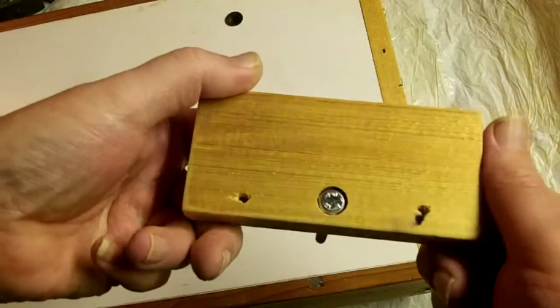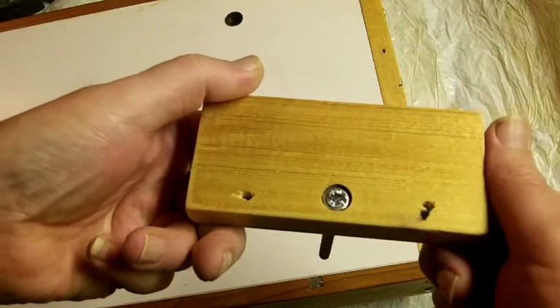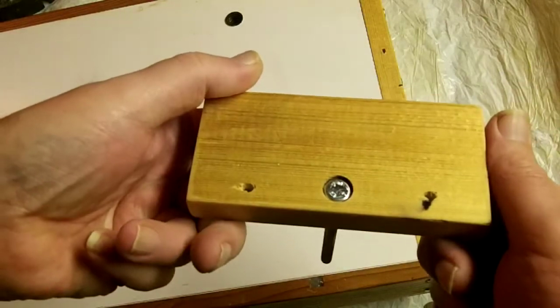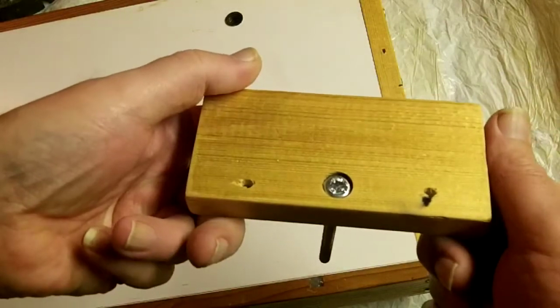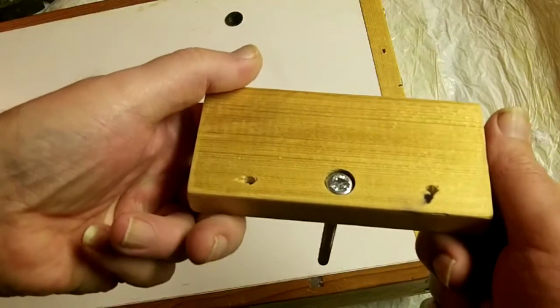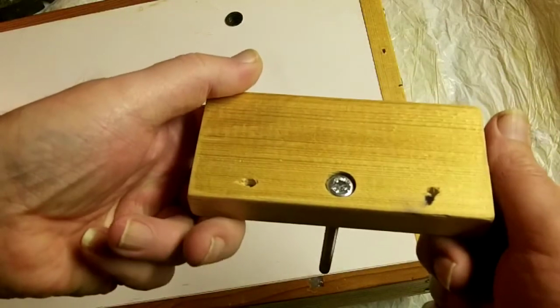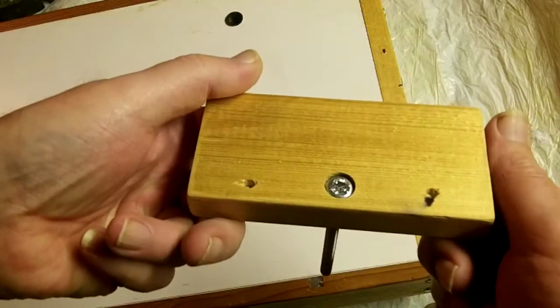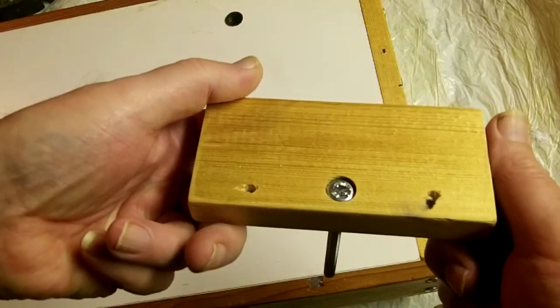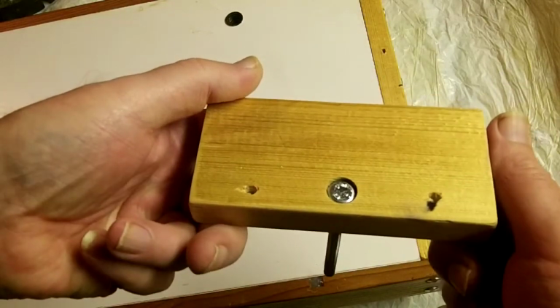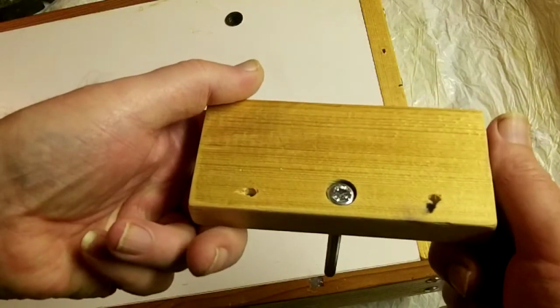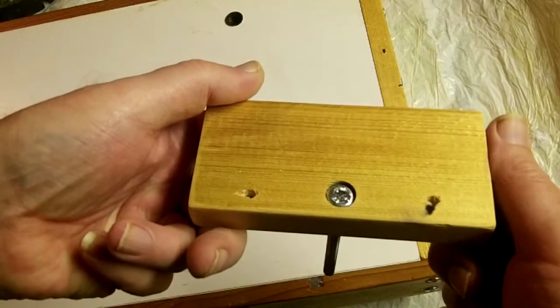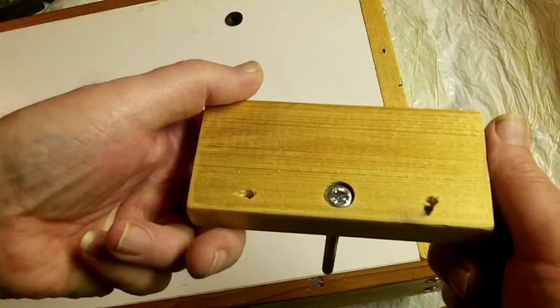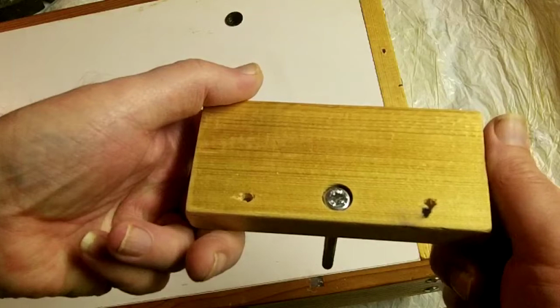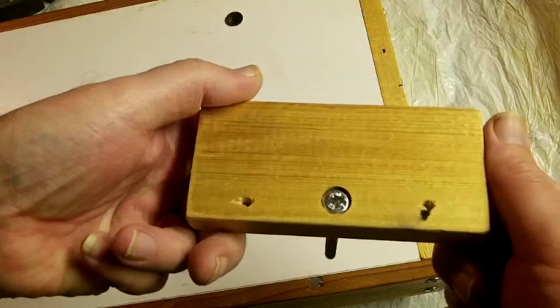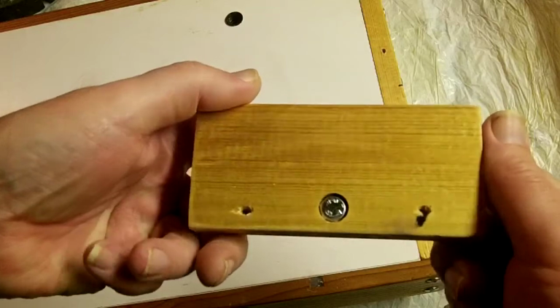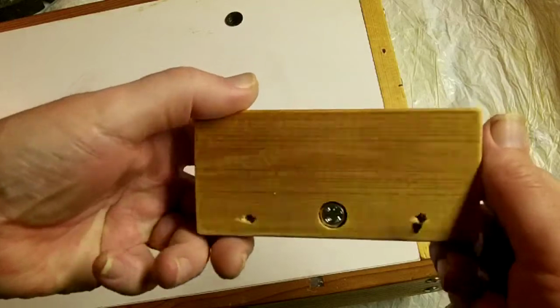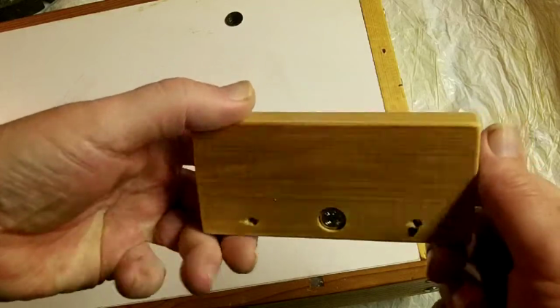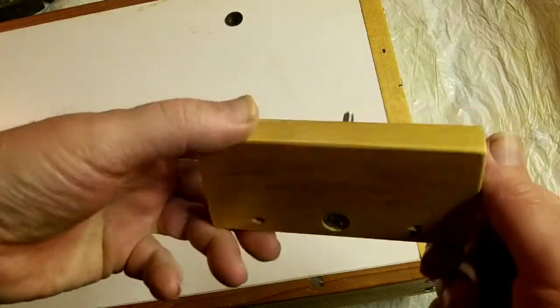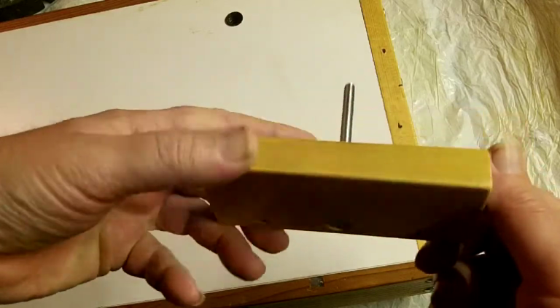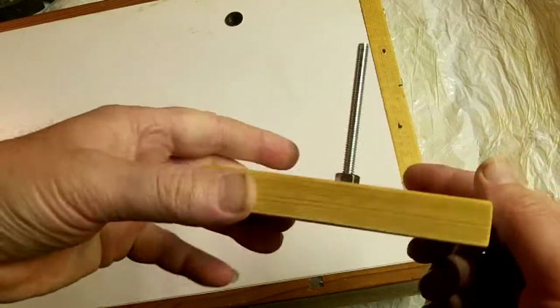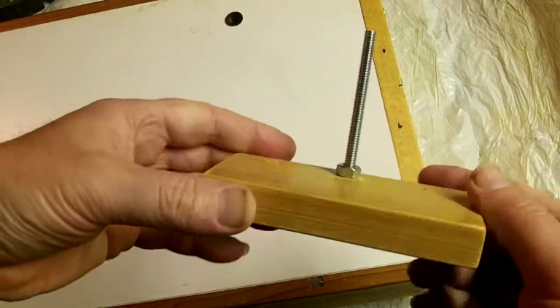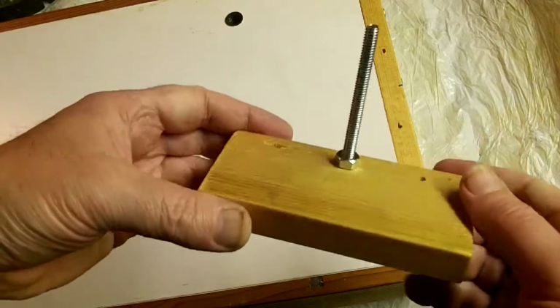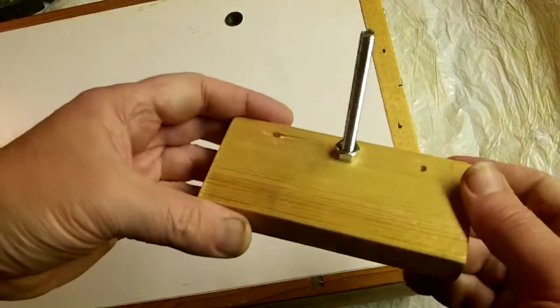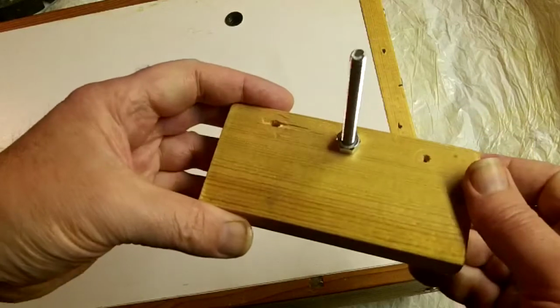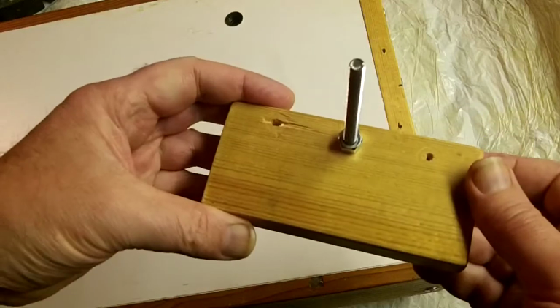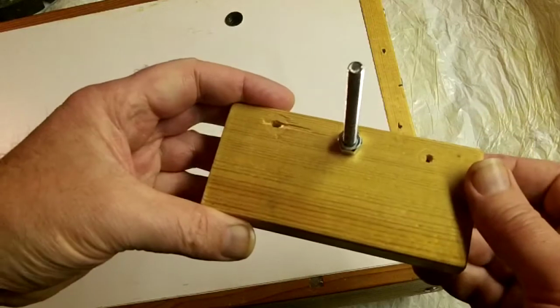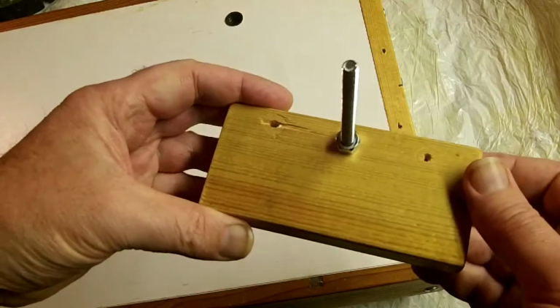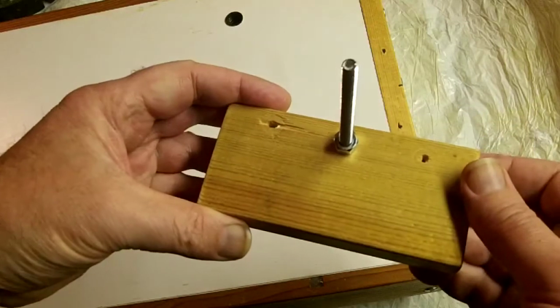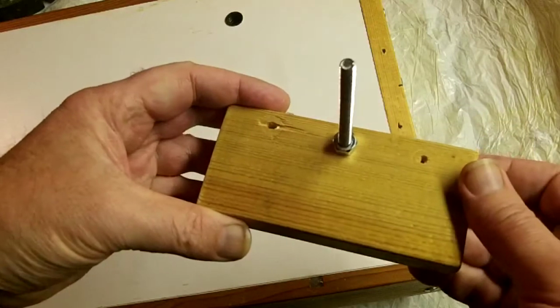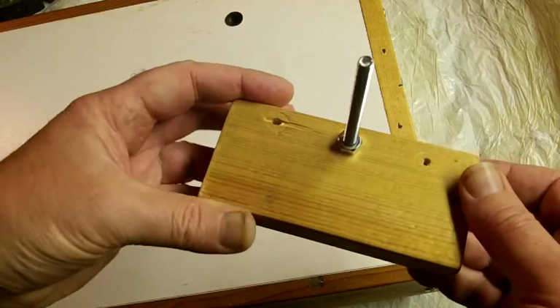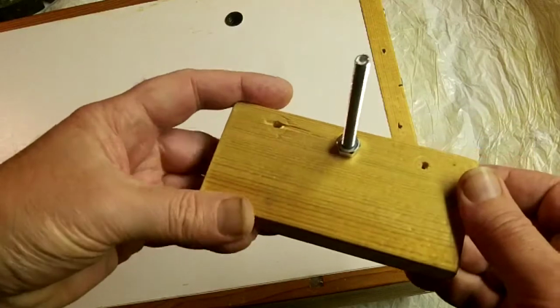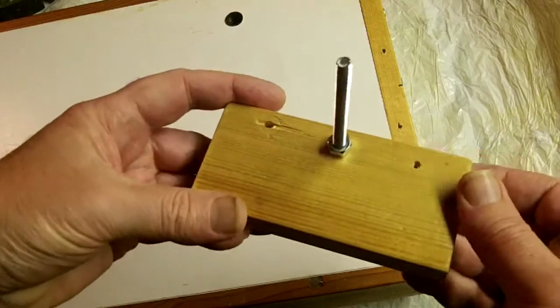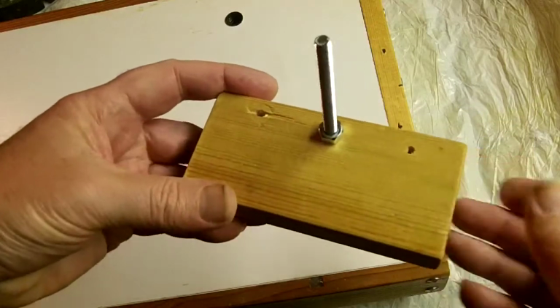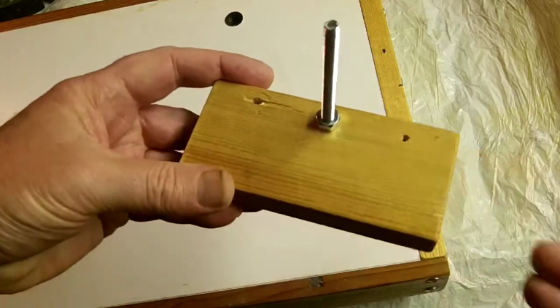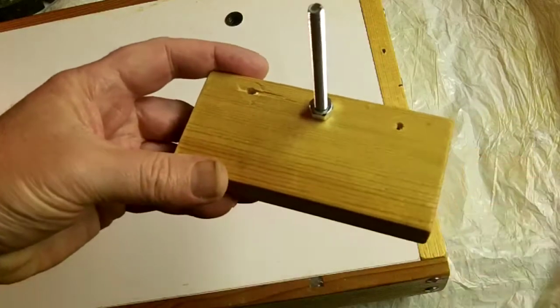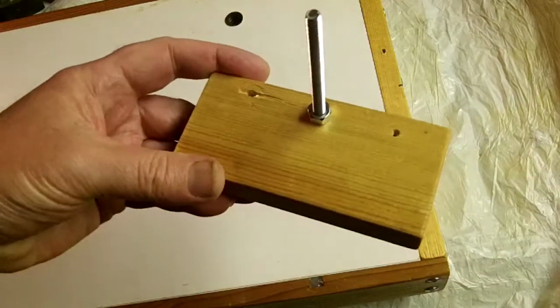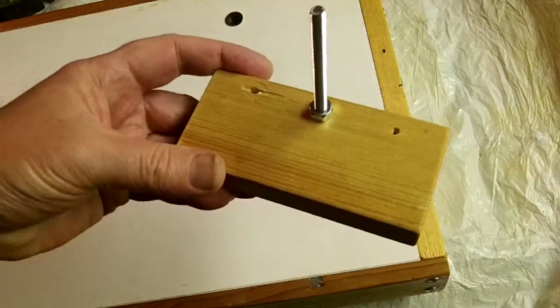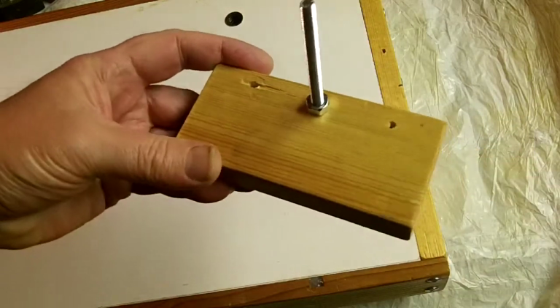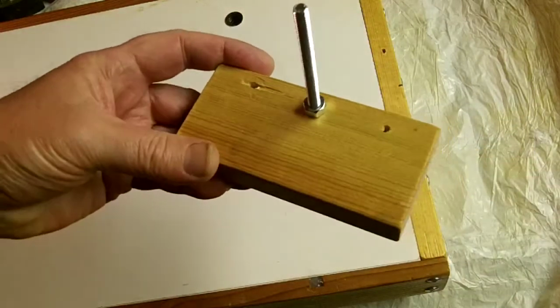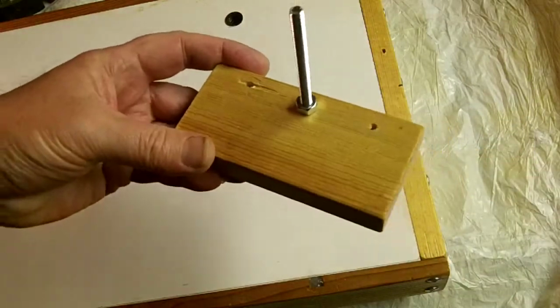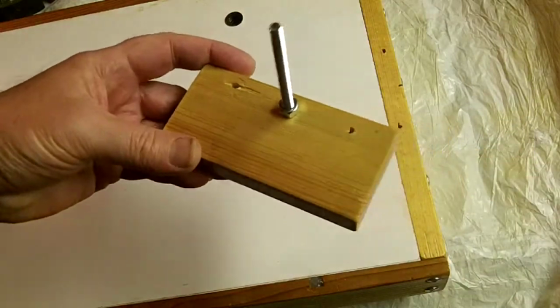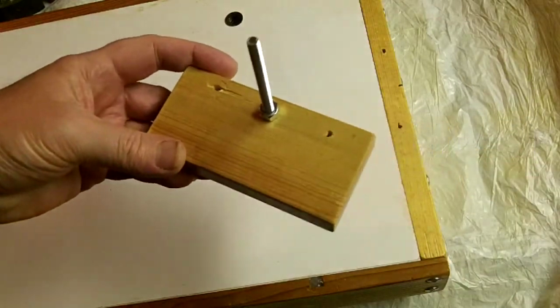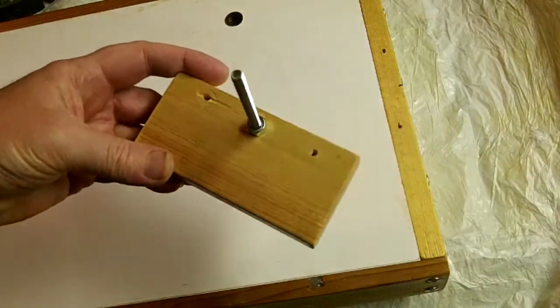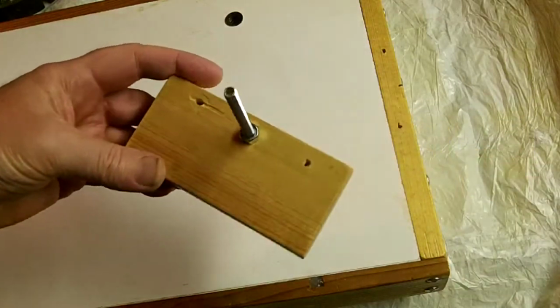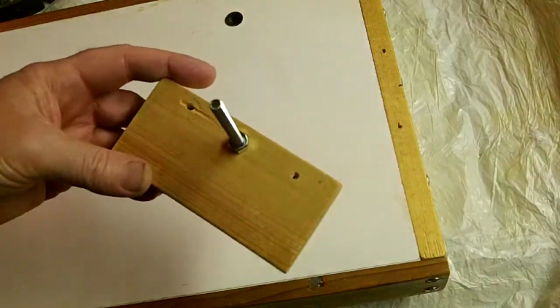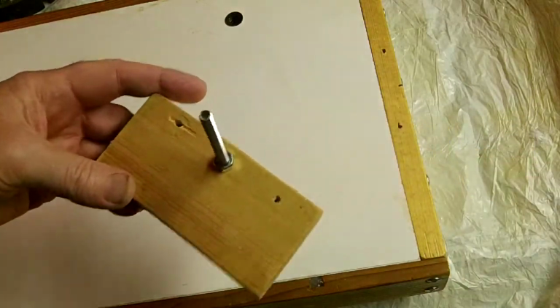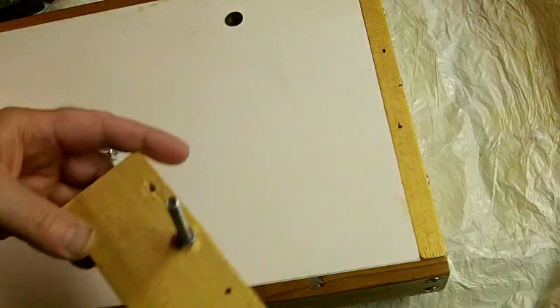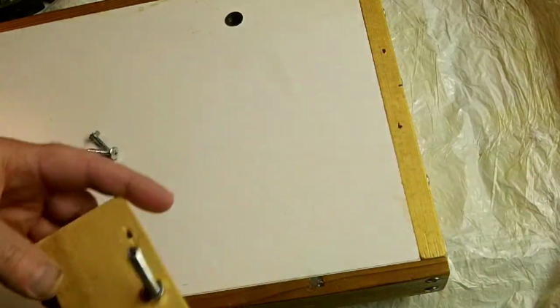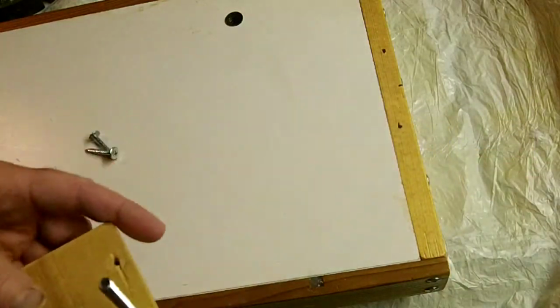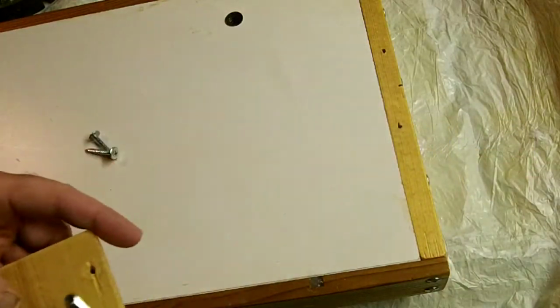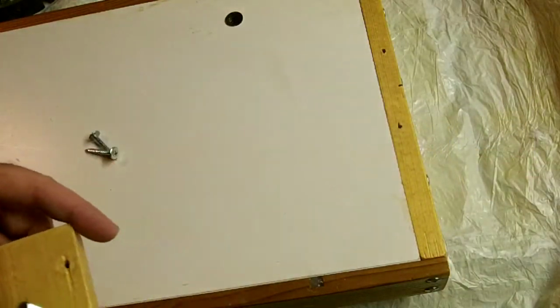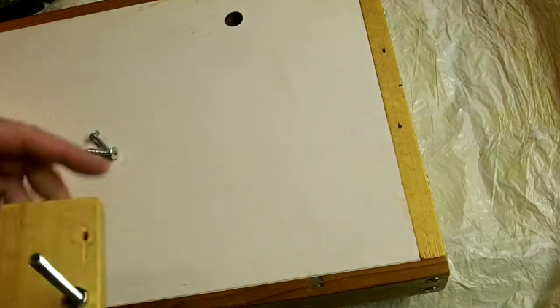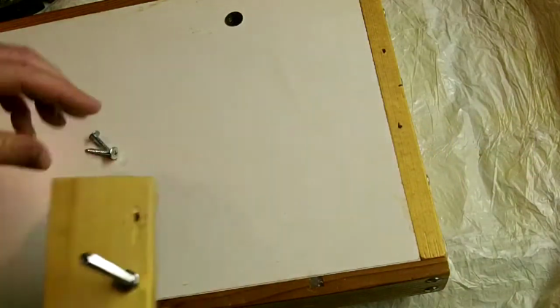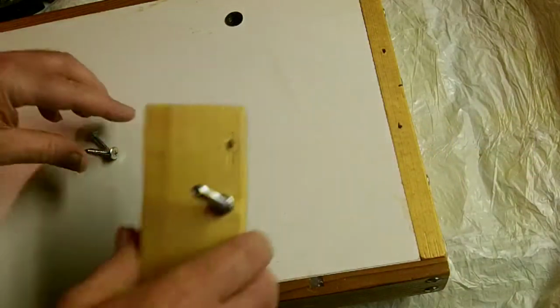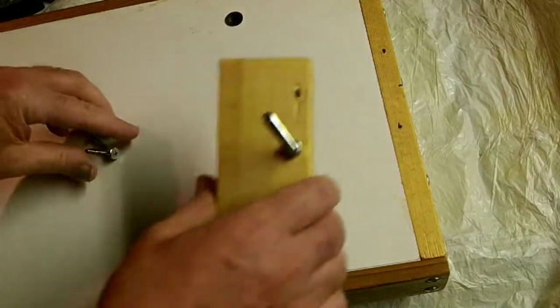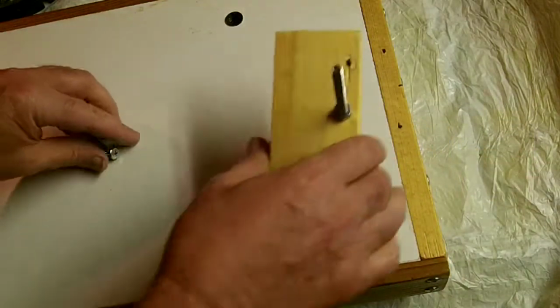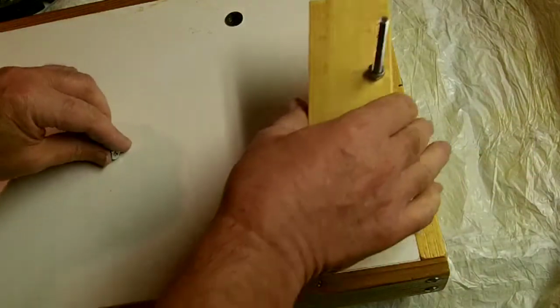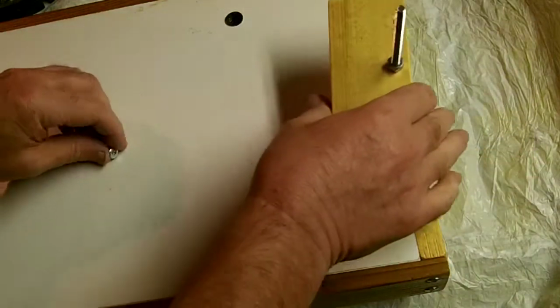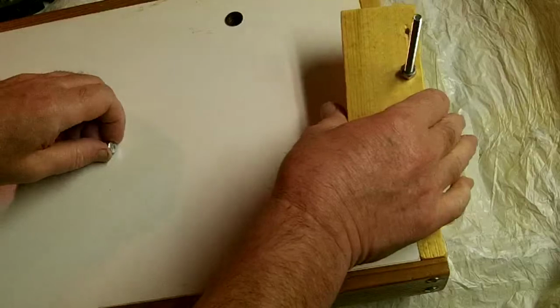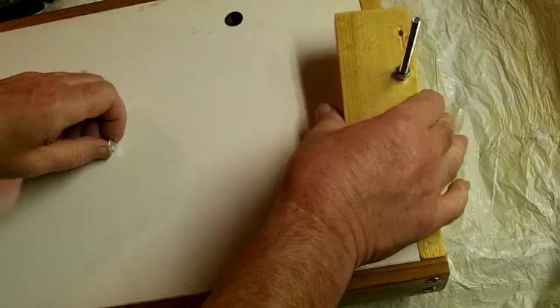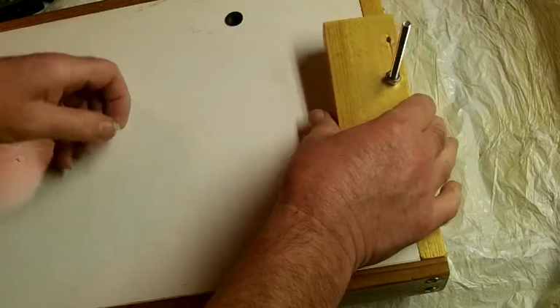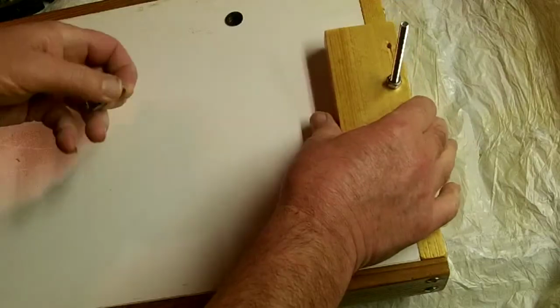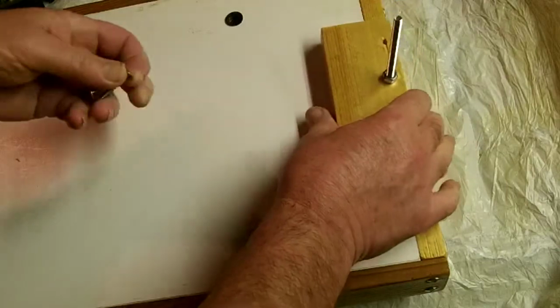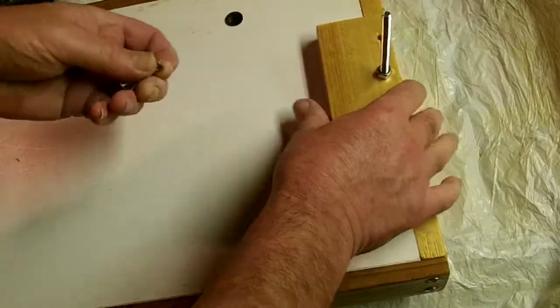This bolt and block is mounted at the head of the table to adjust the elevation.